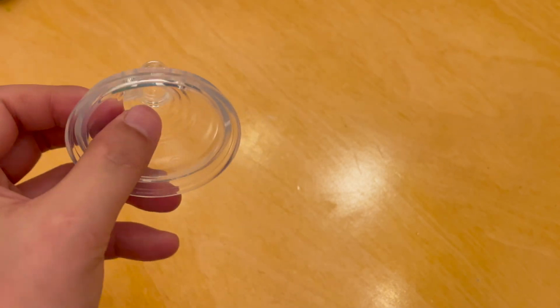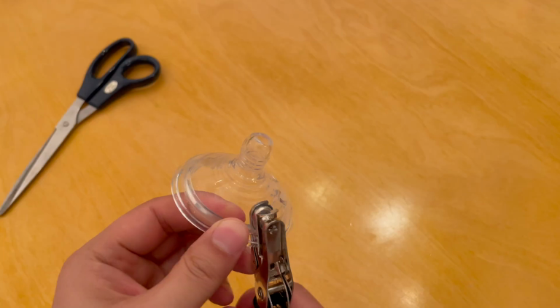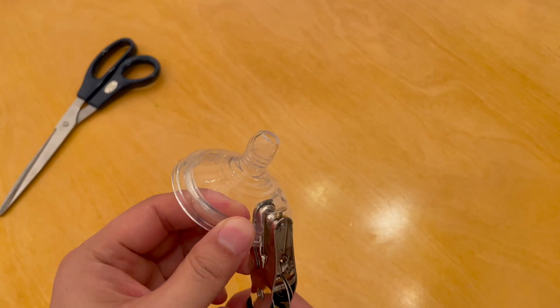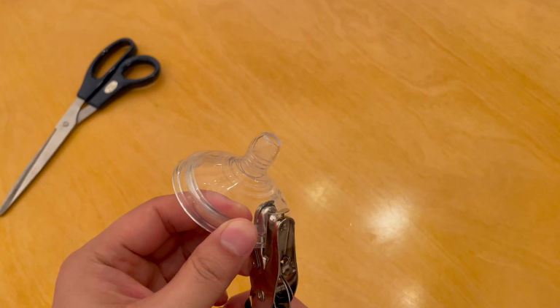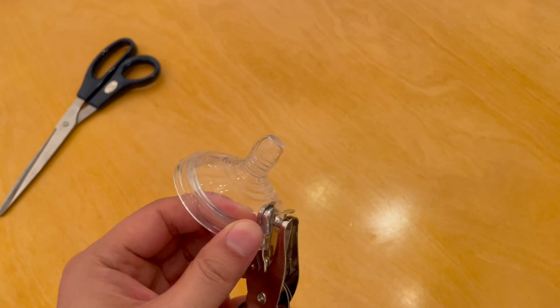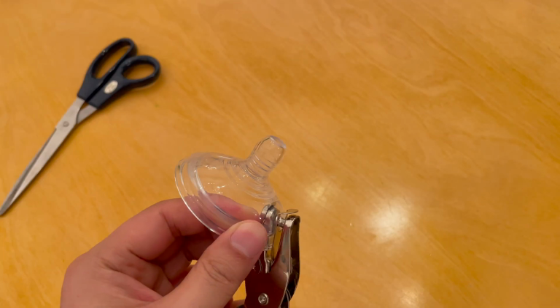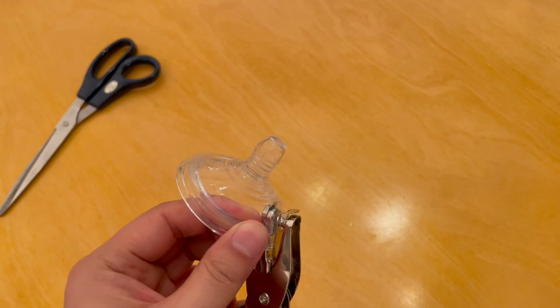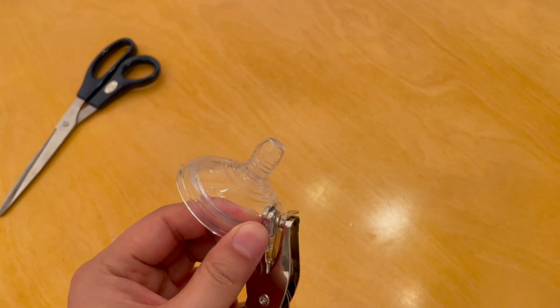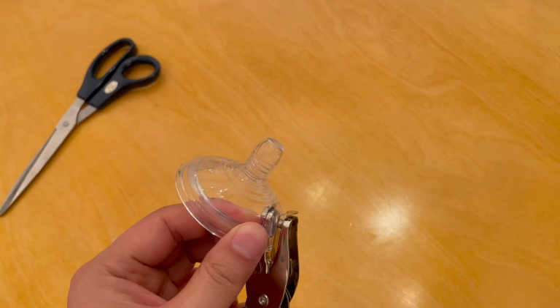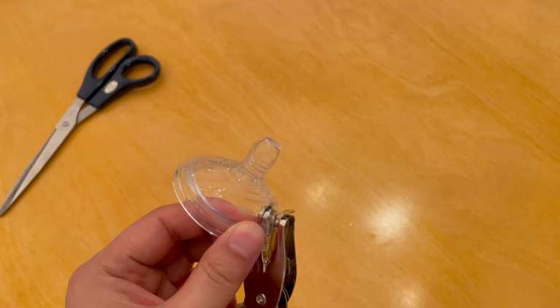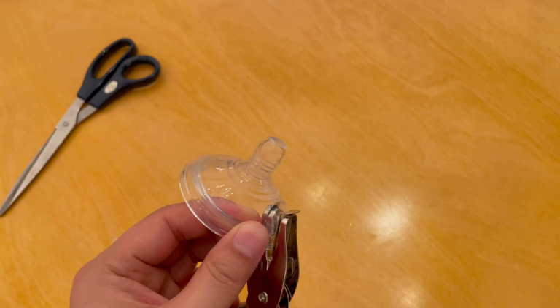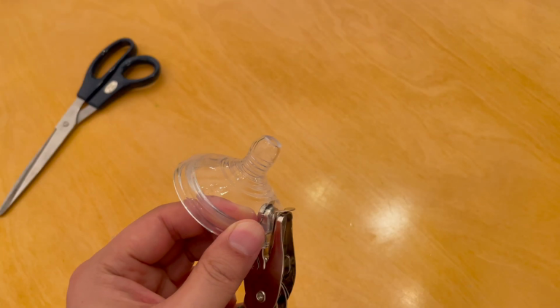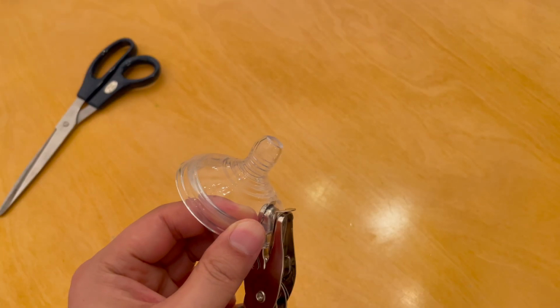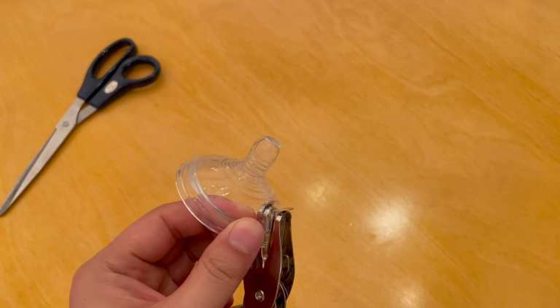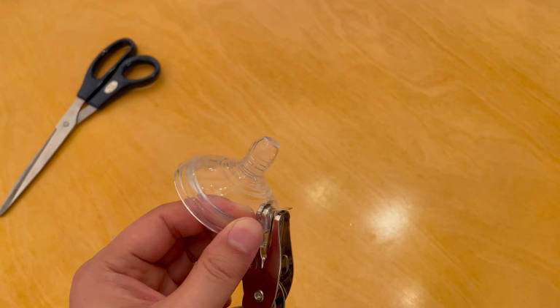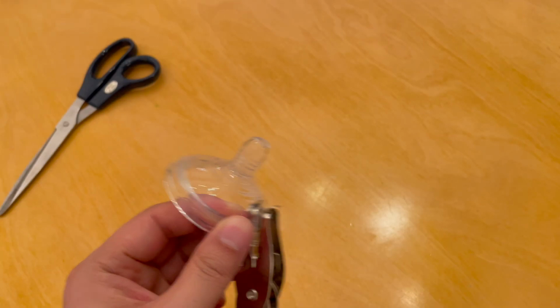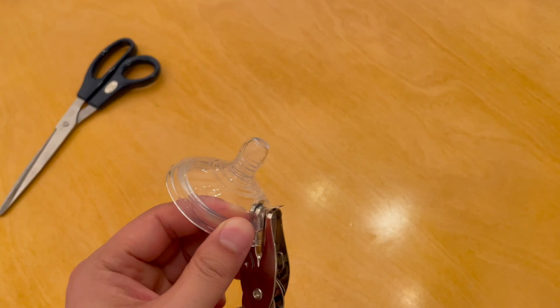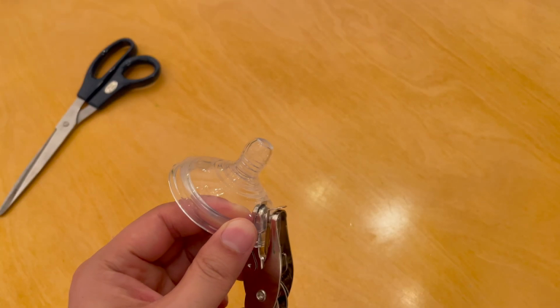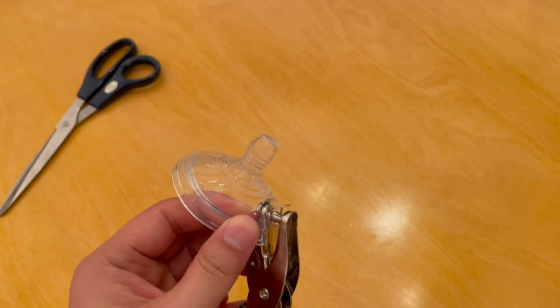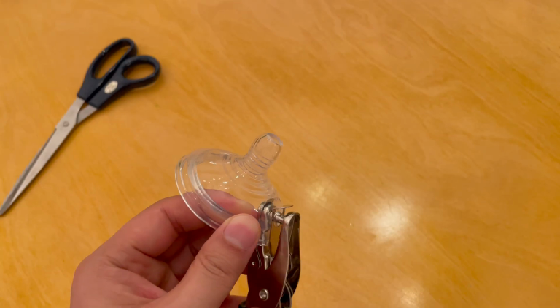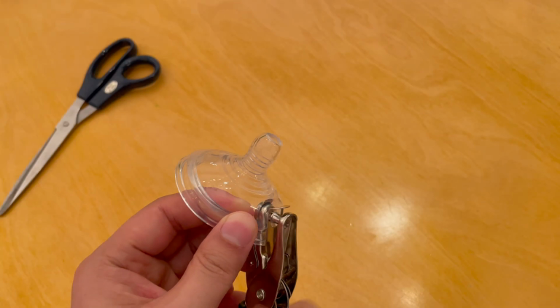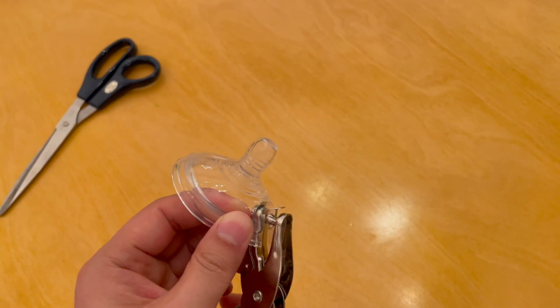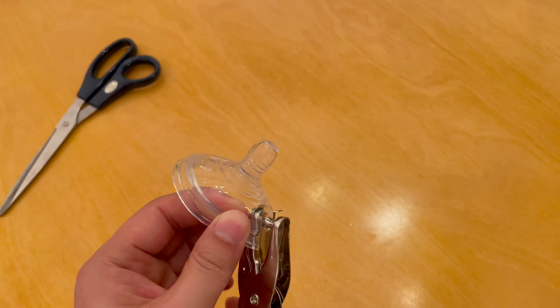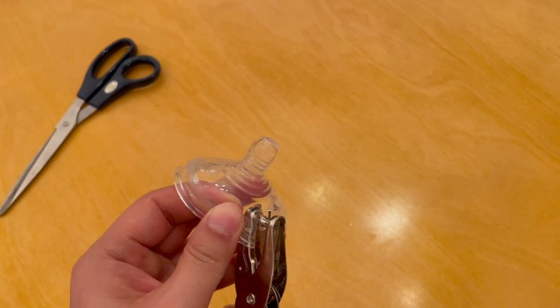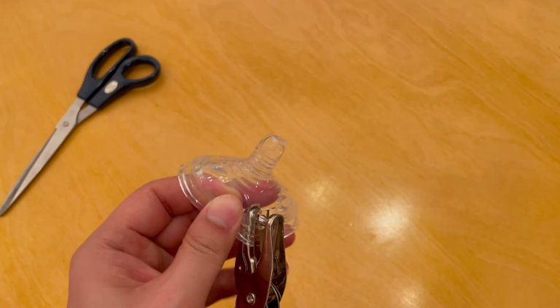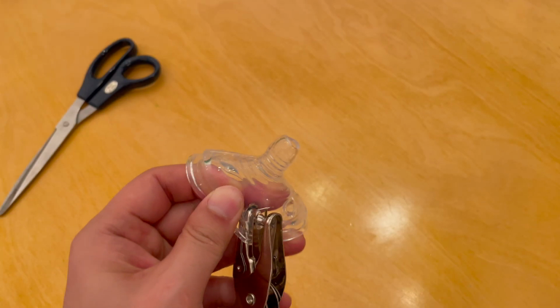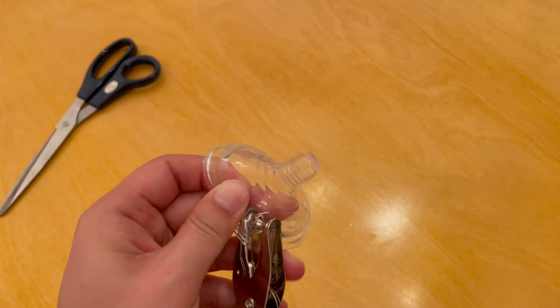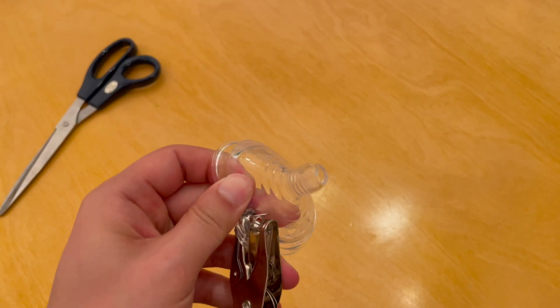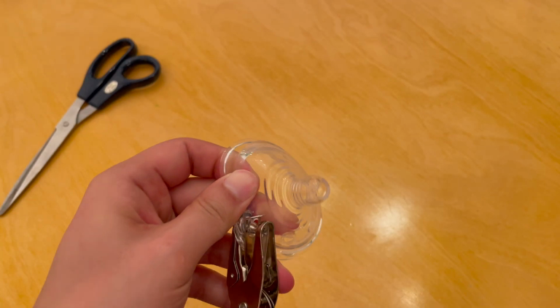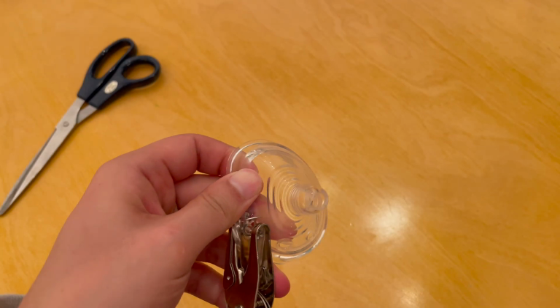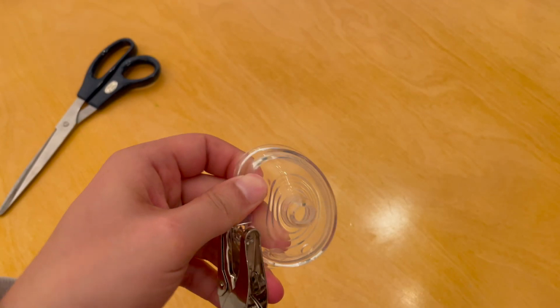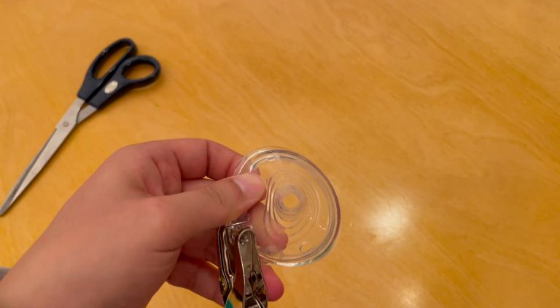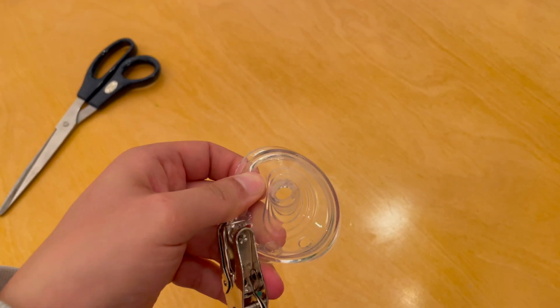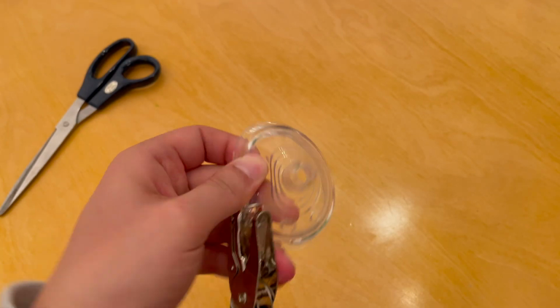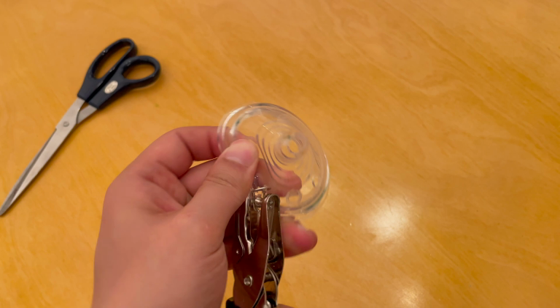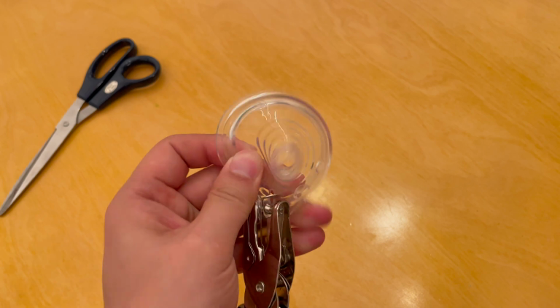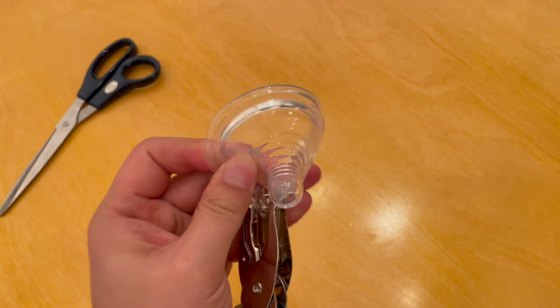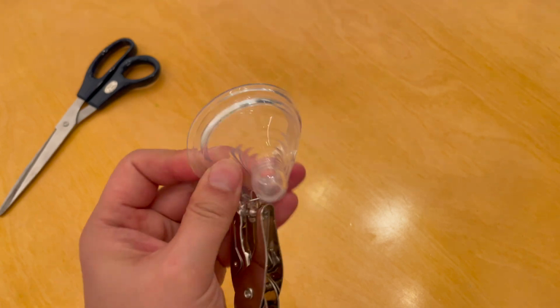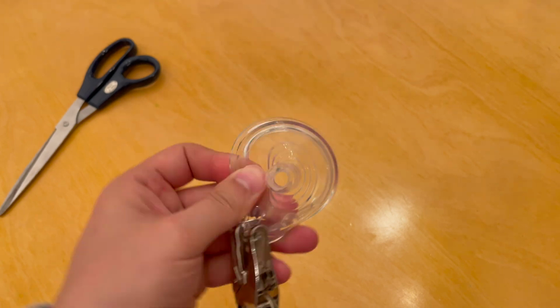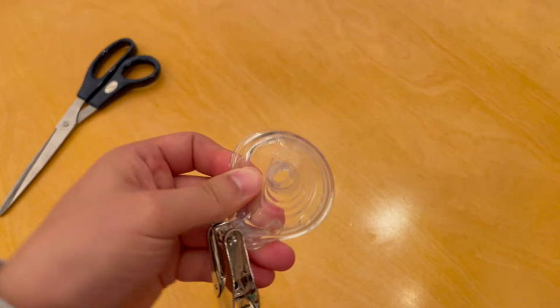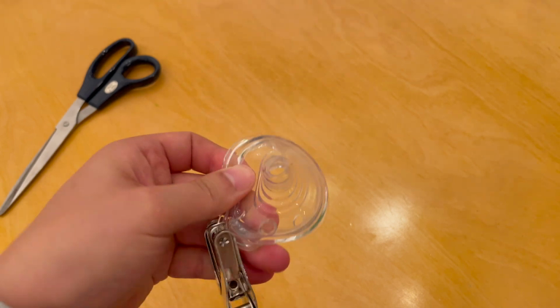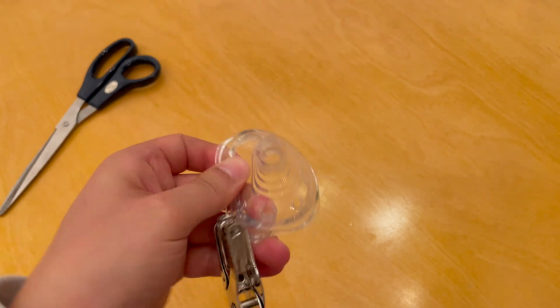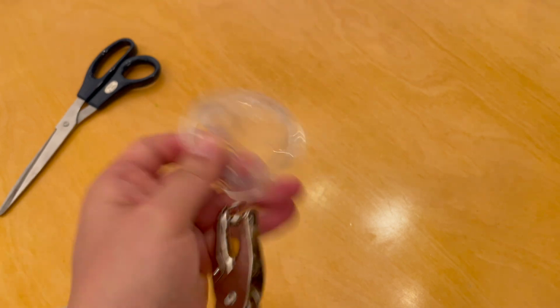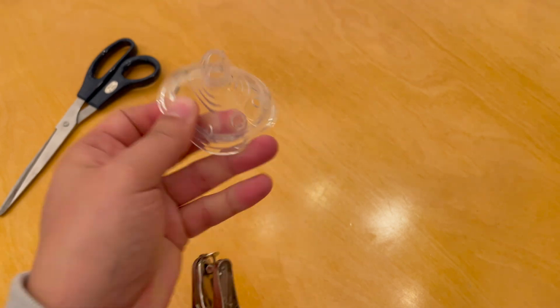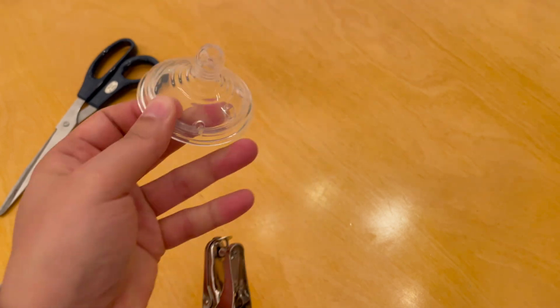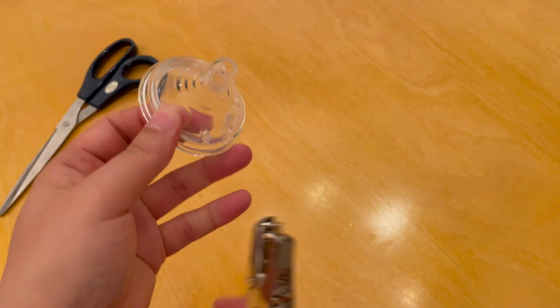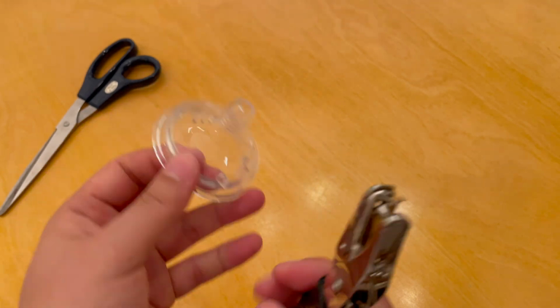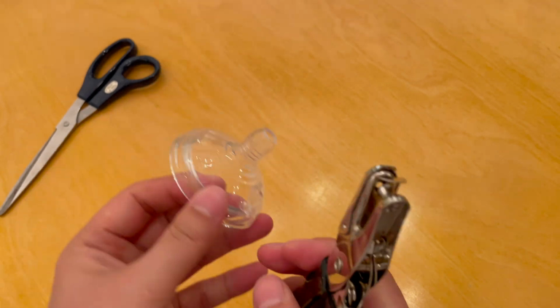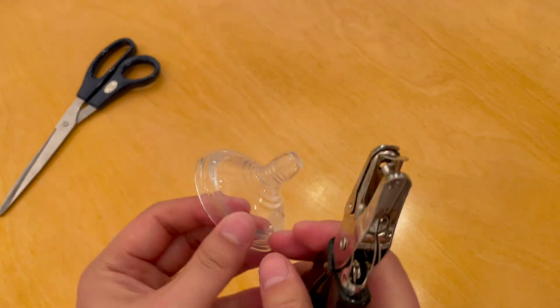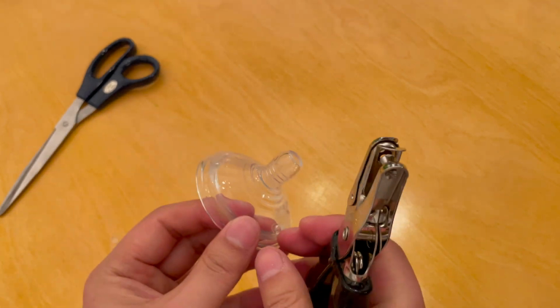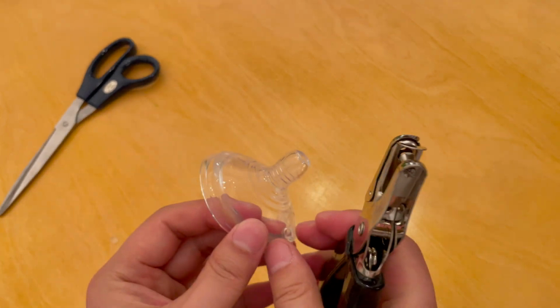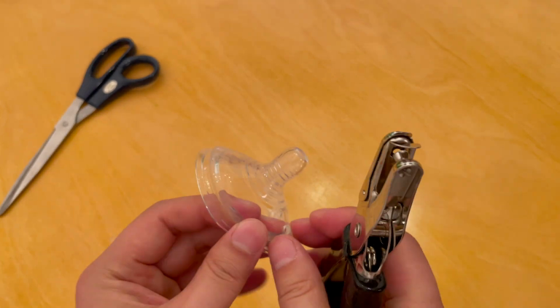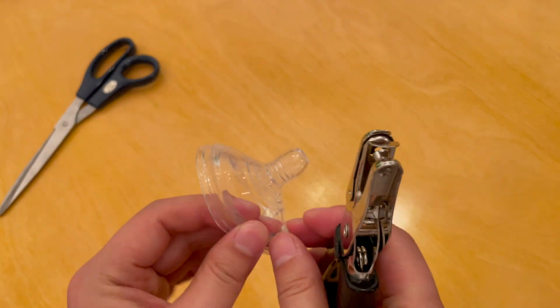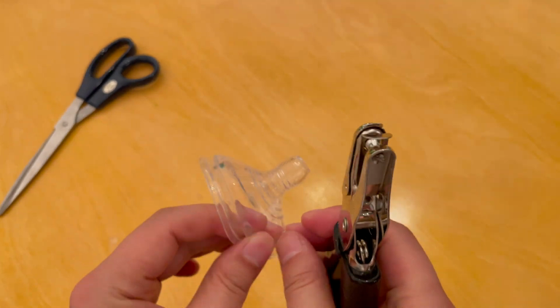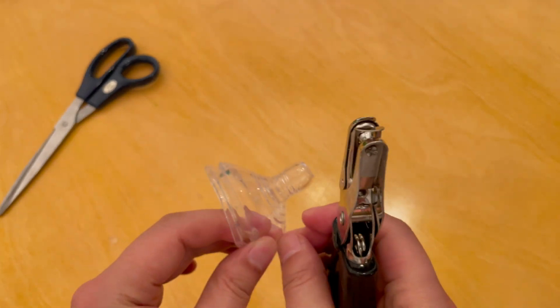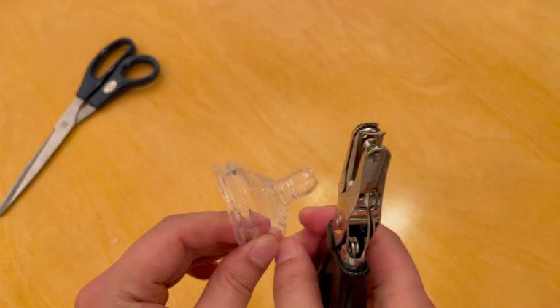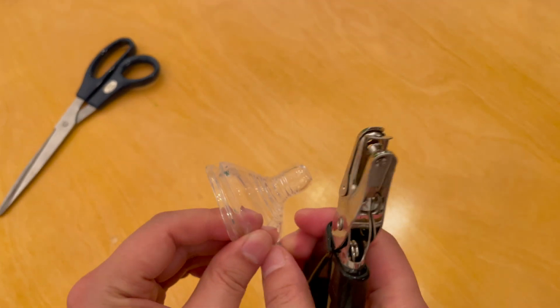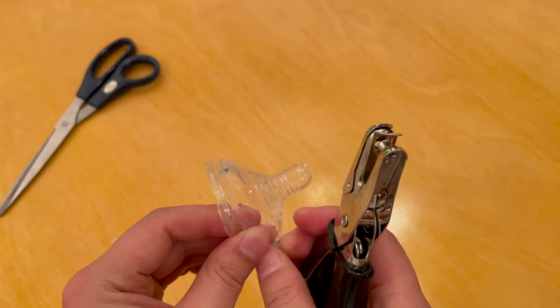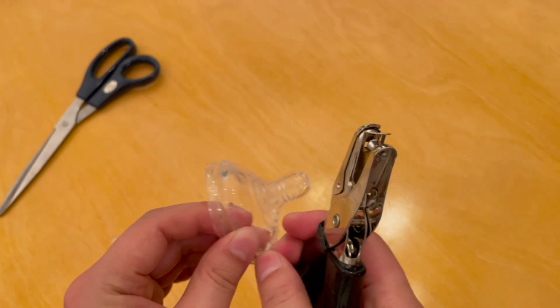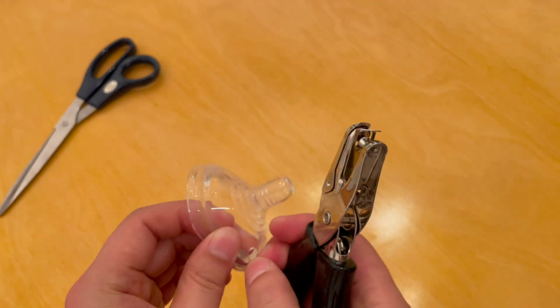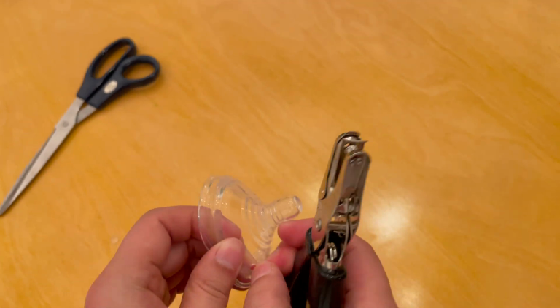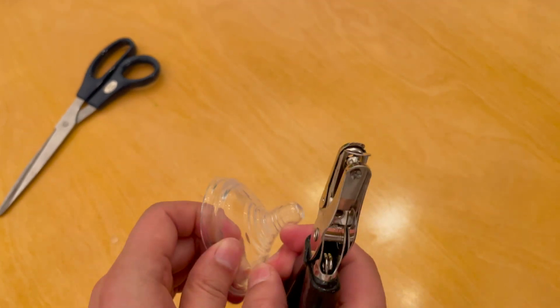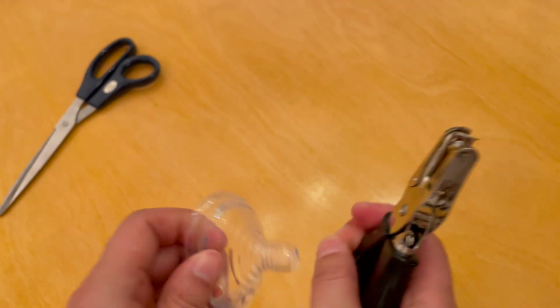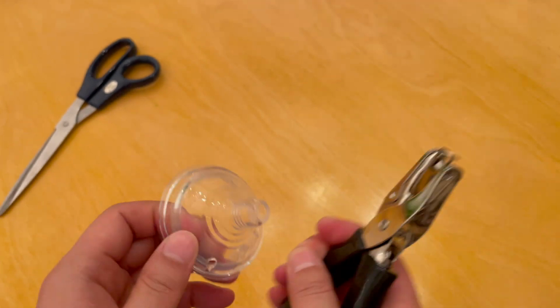If a feeding nipple or a pacifier without holes is used, punch two holes on each side, which are used to secure the nipple to the infant's face.